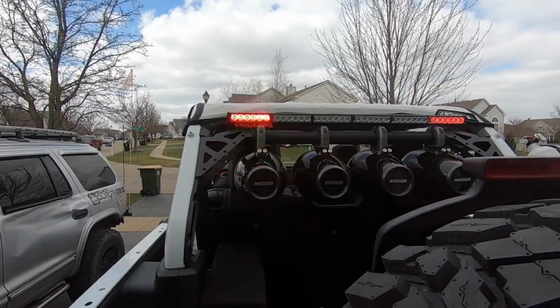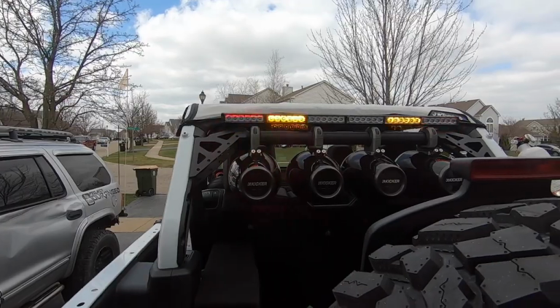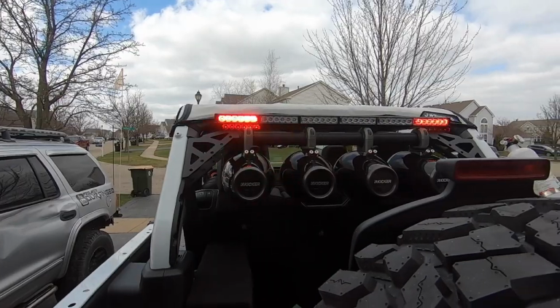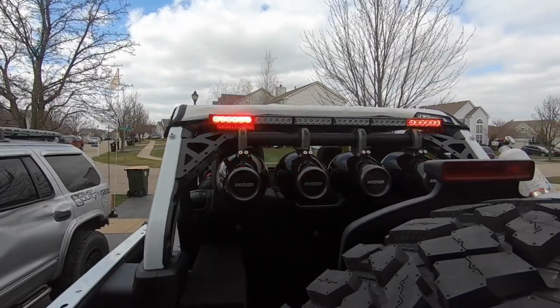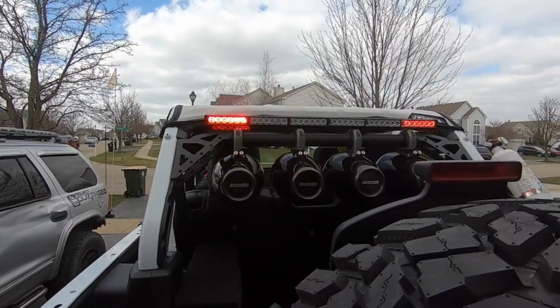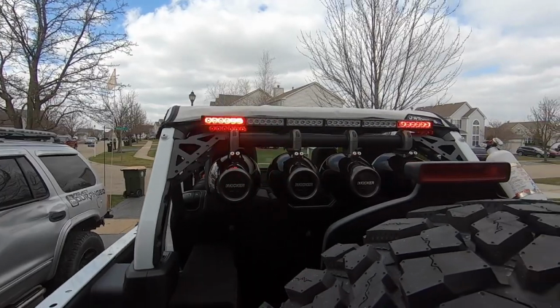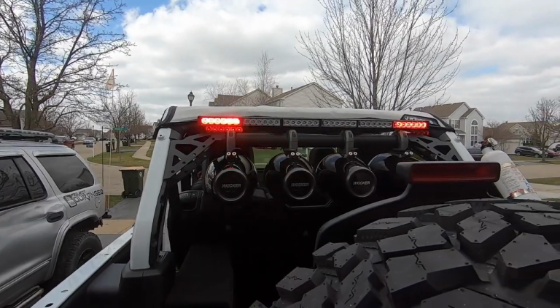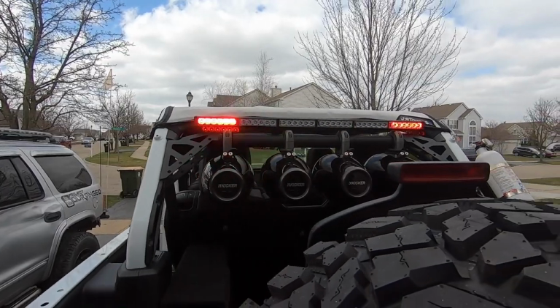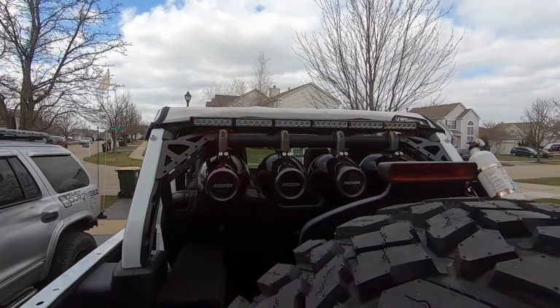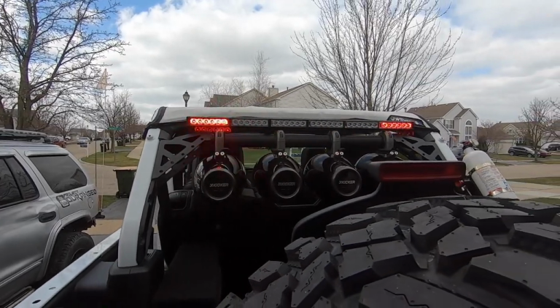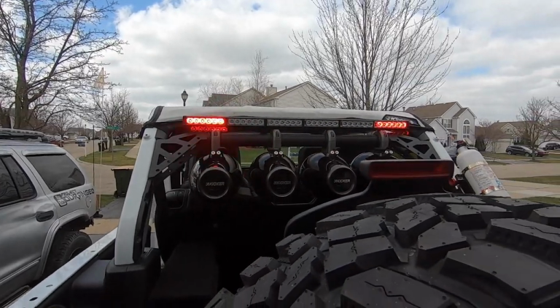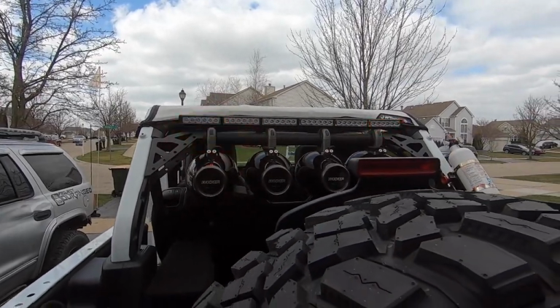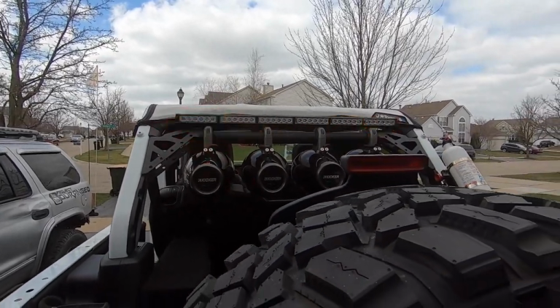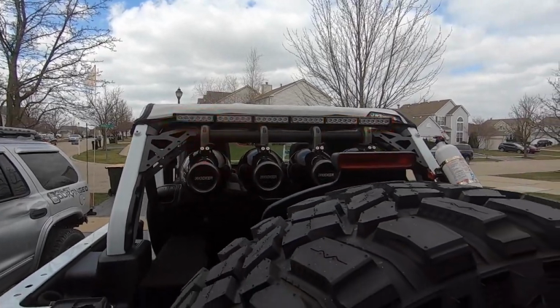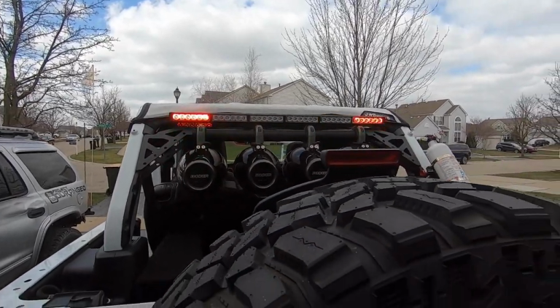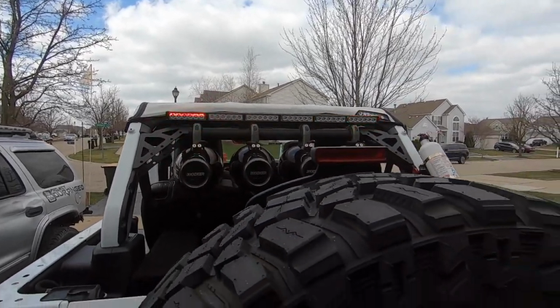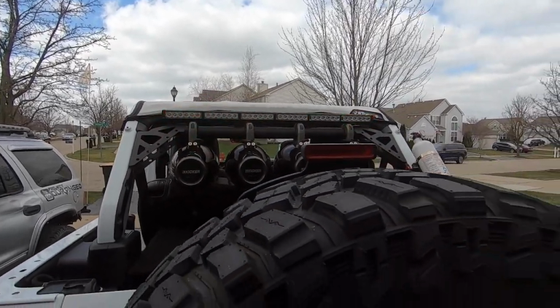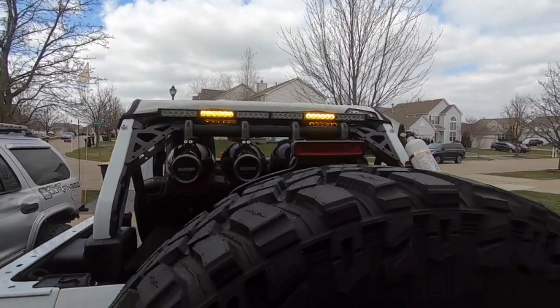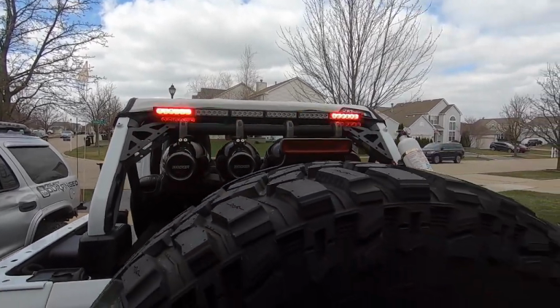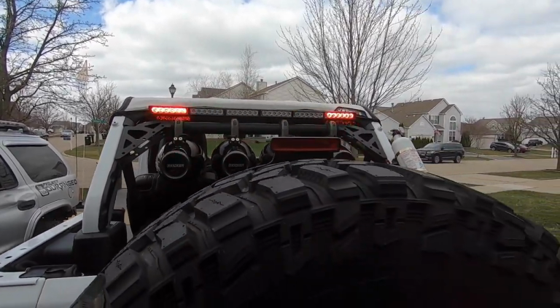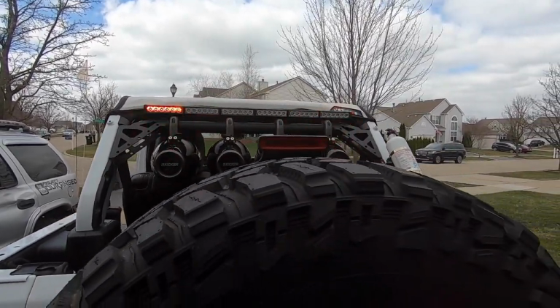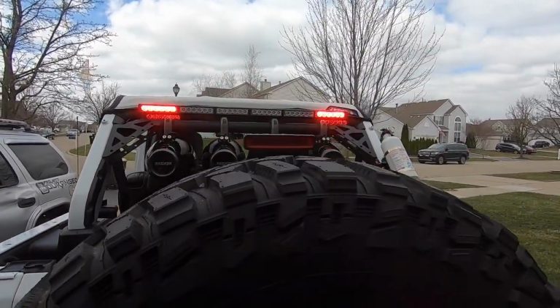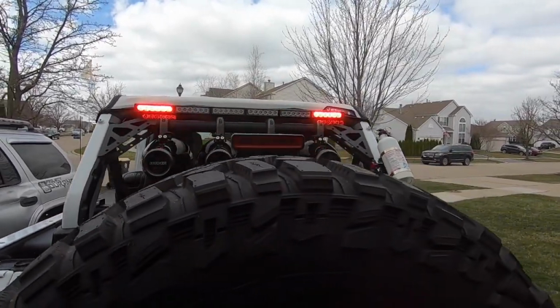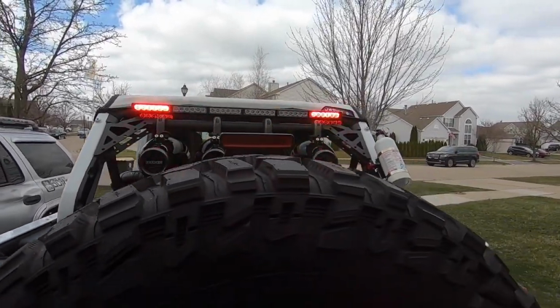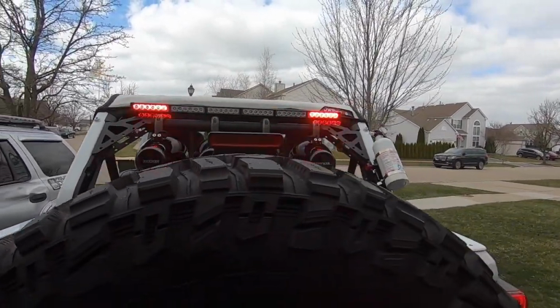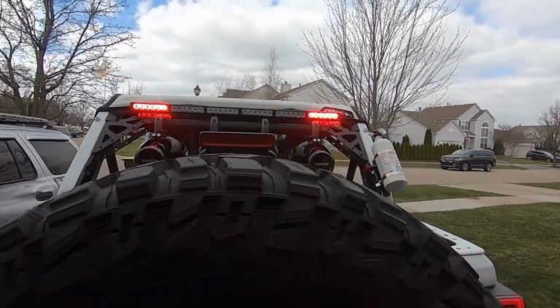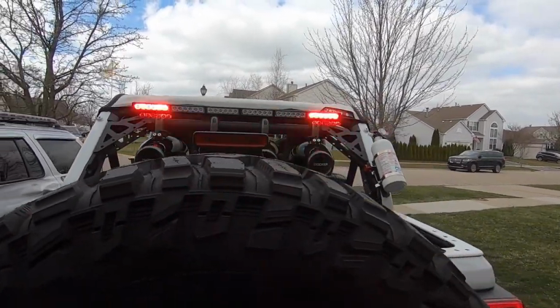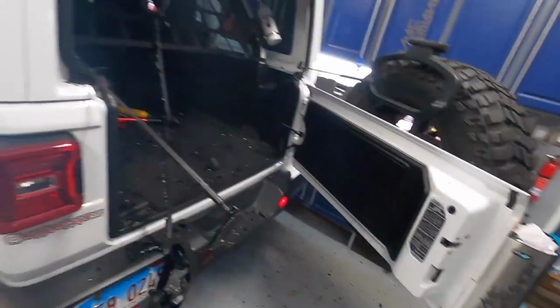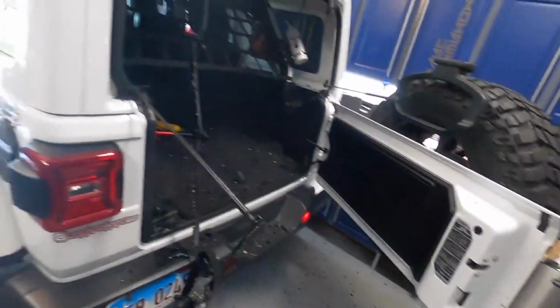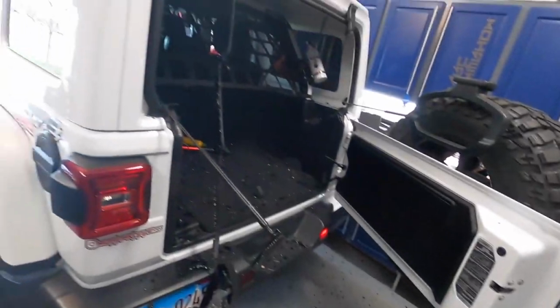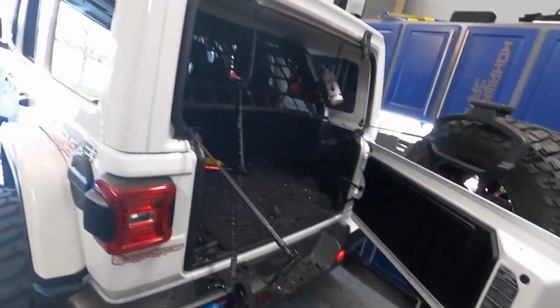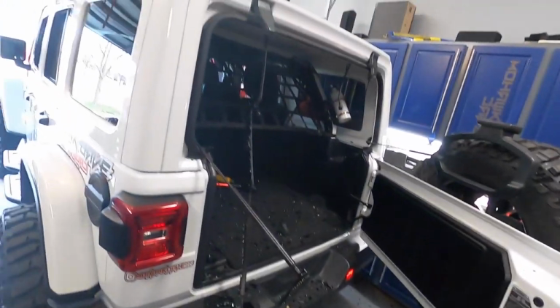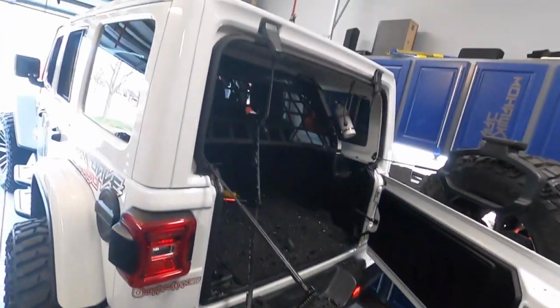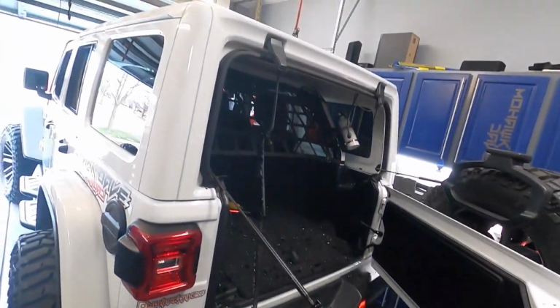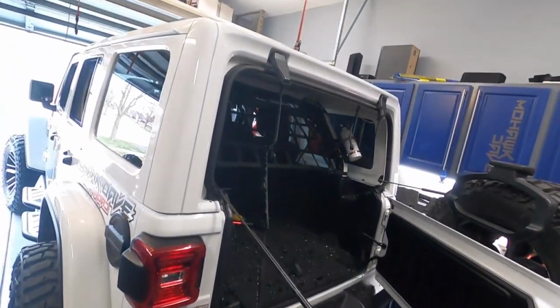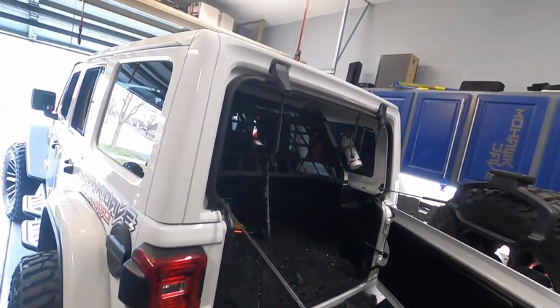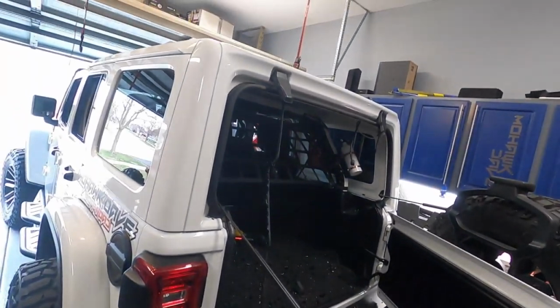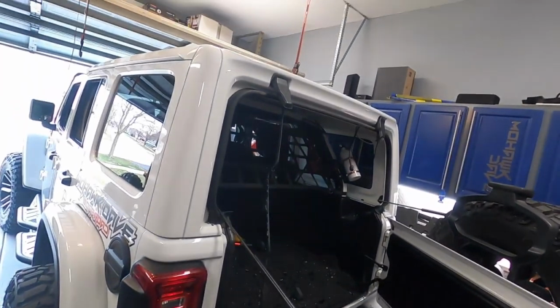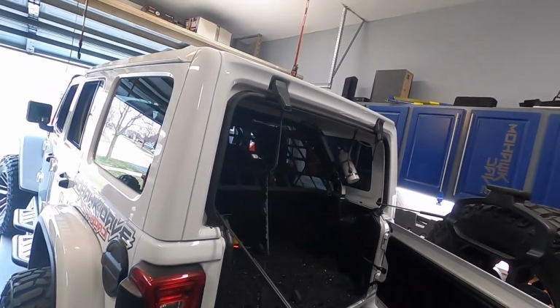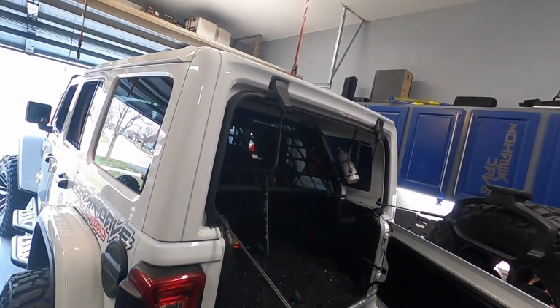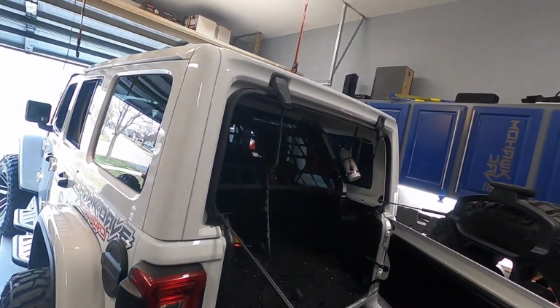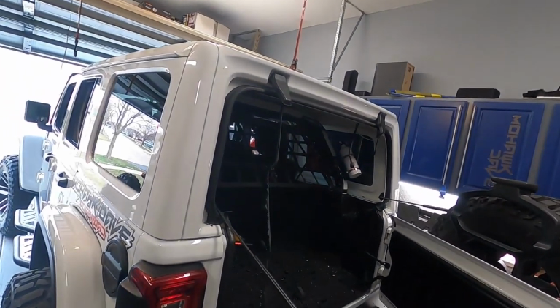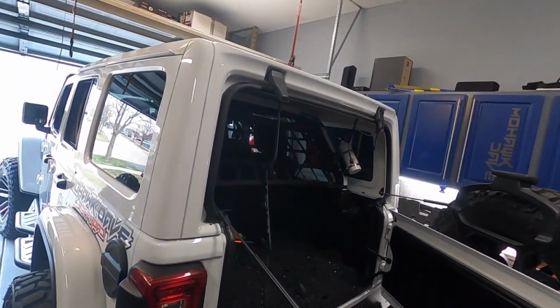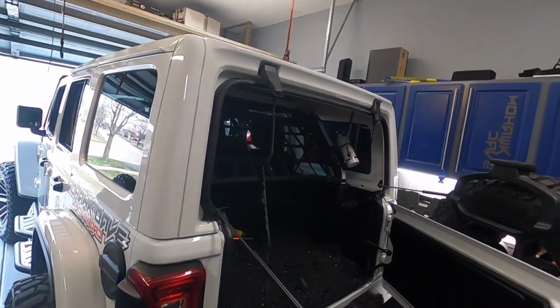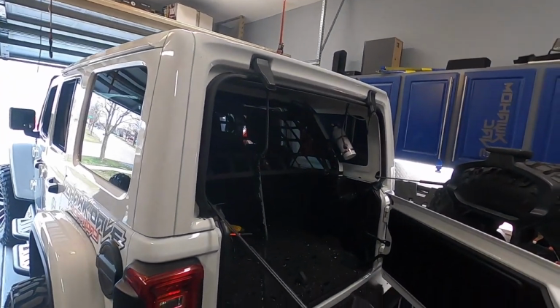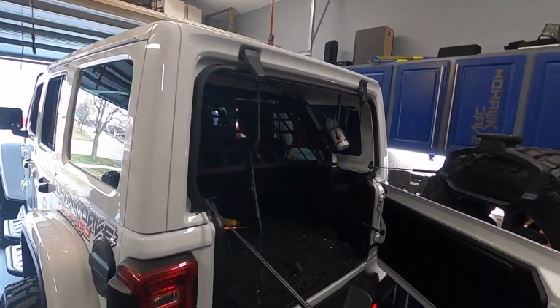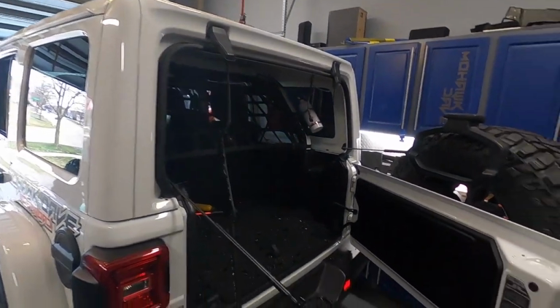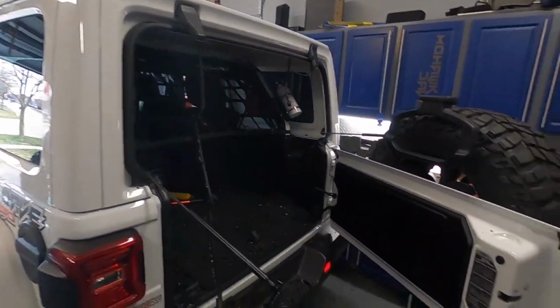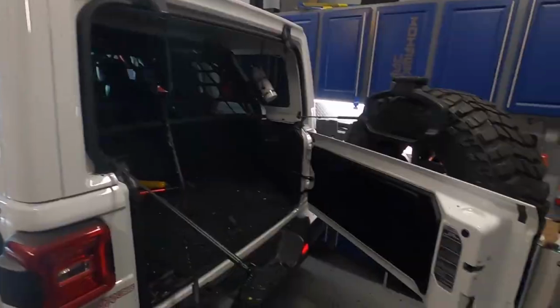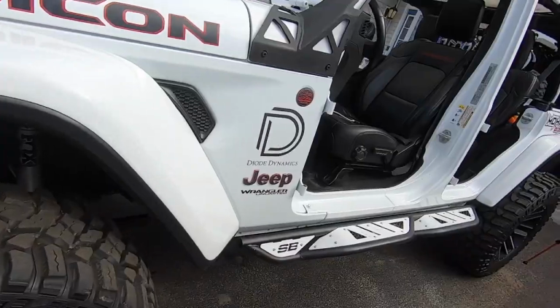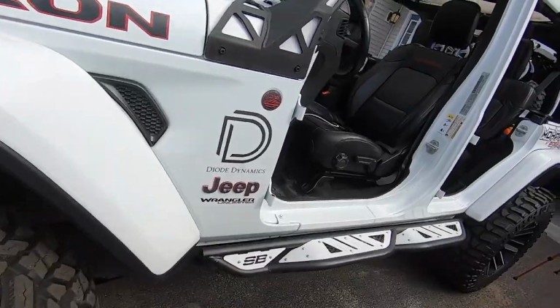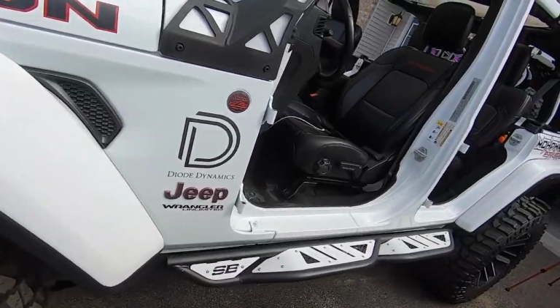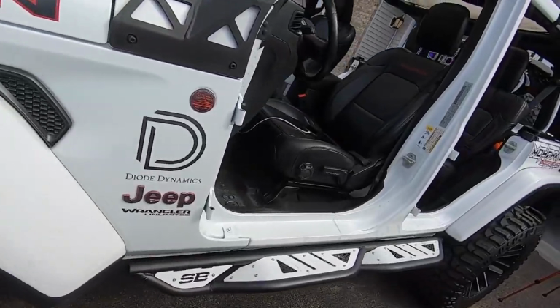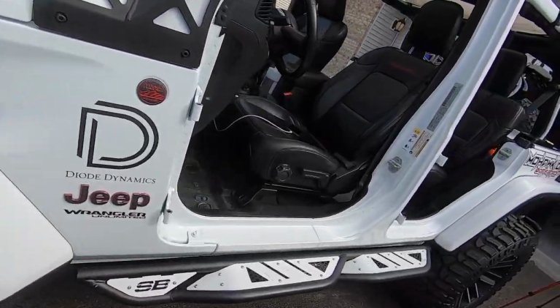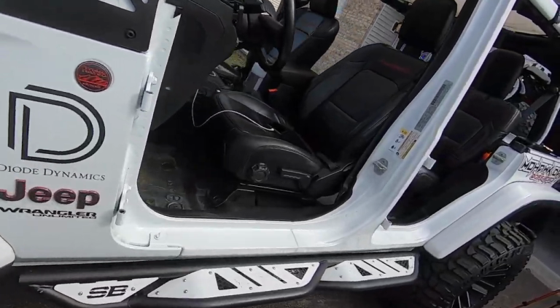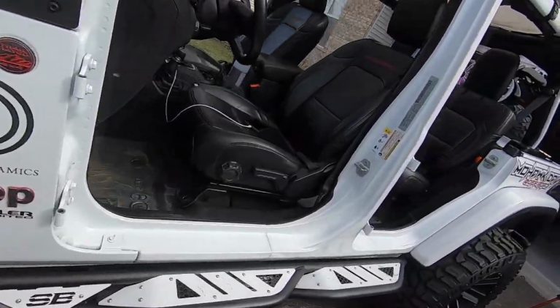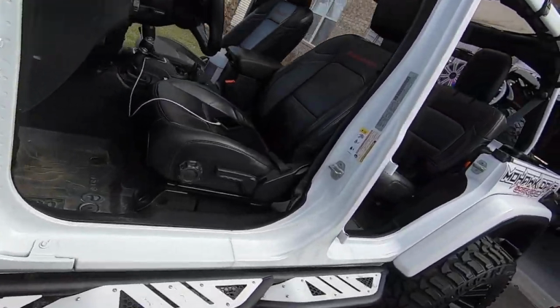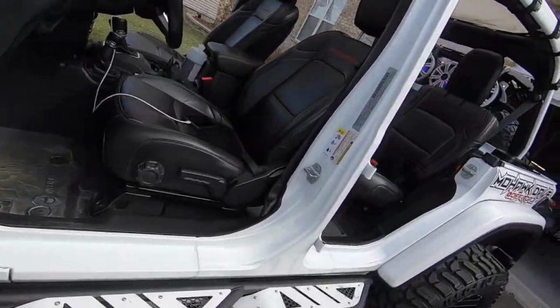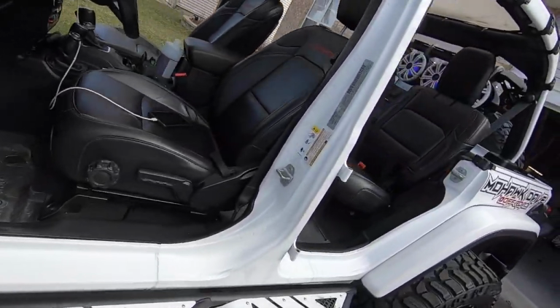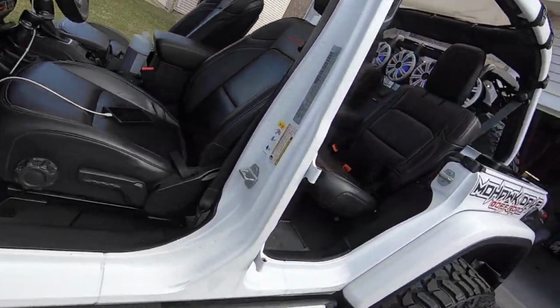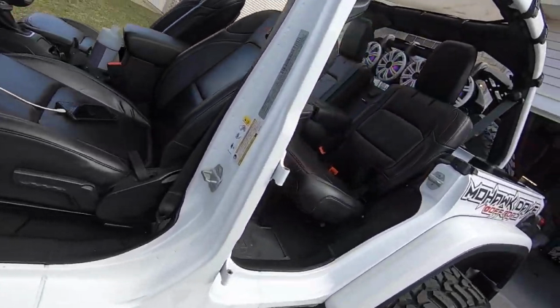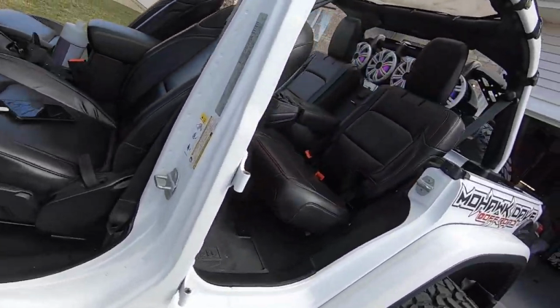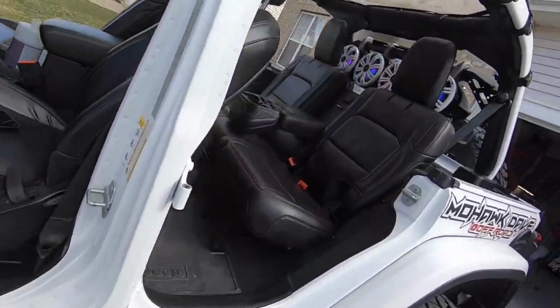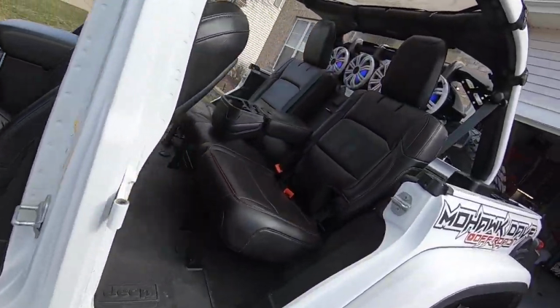Welcome back guys! In today's video the Jeep gets some tower speakers, and guess what — my husband managed to bring the glass. Stay tuned.